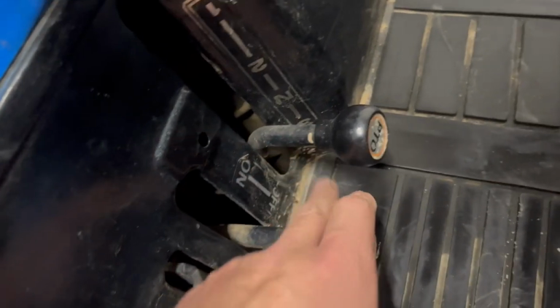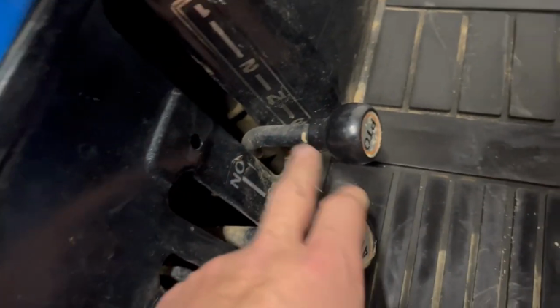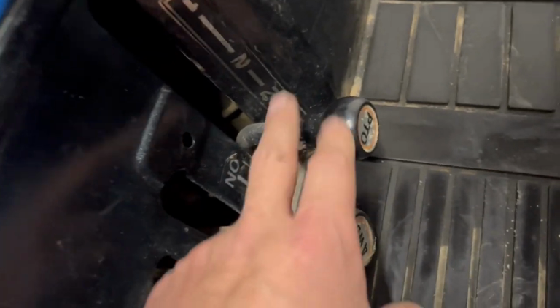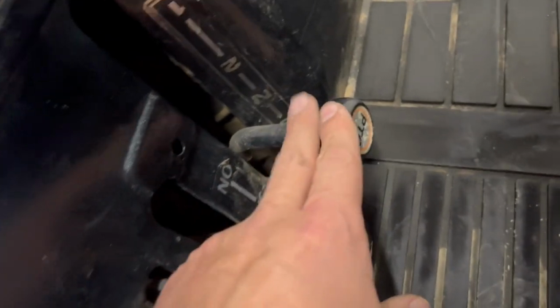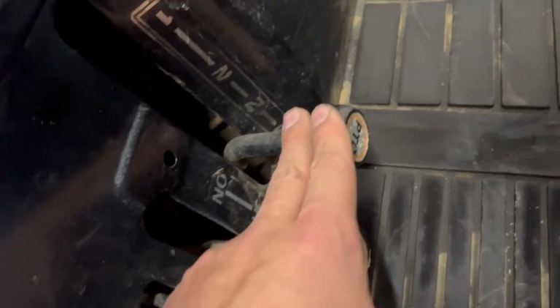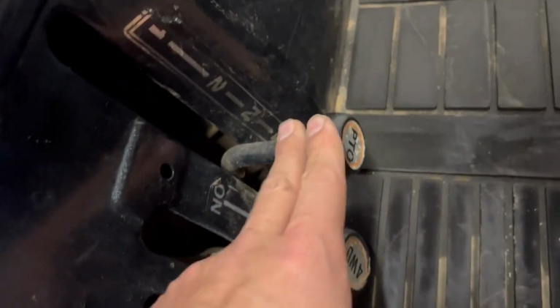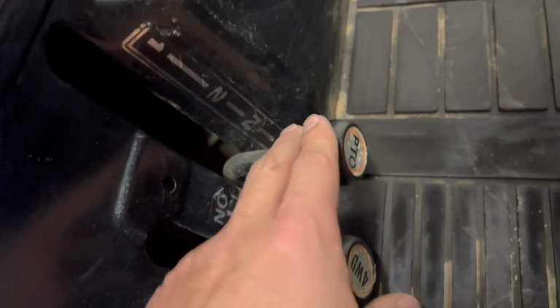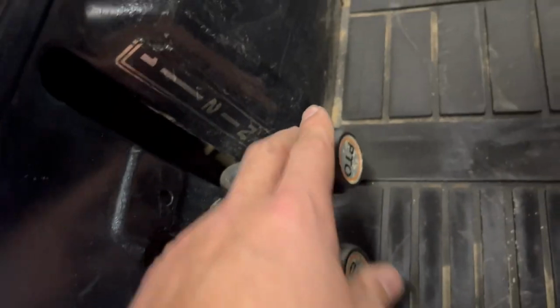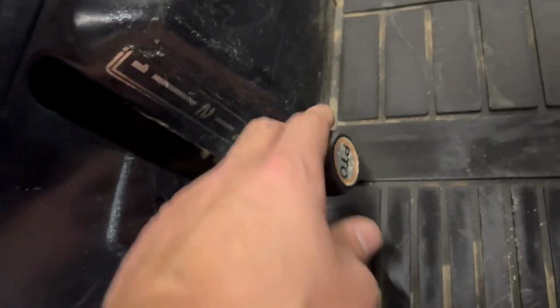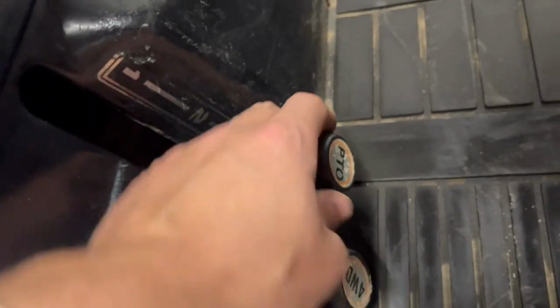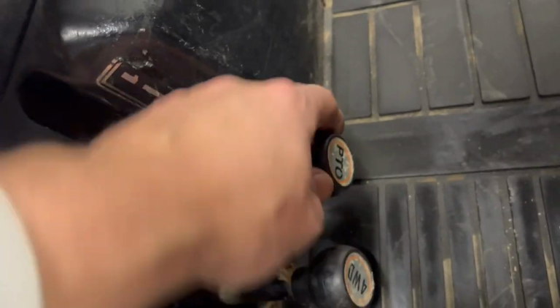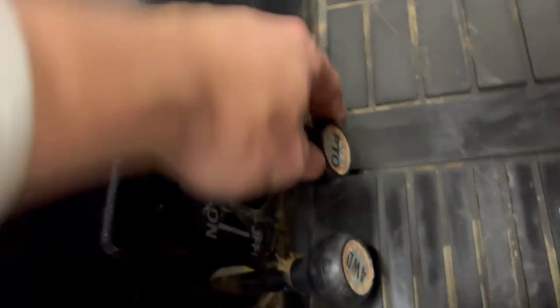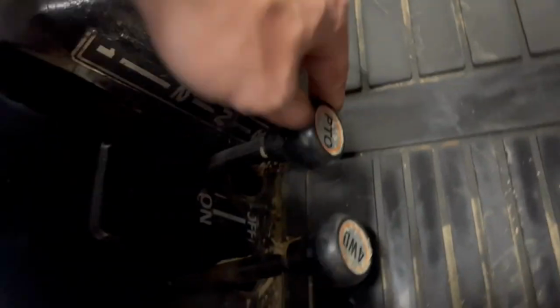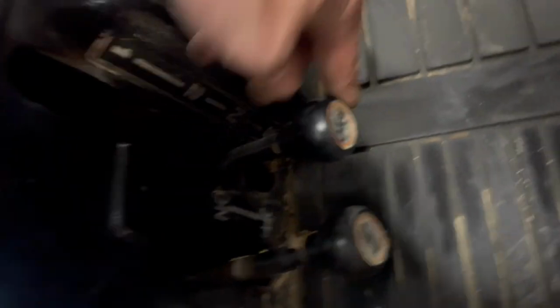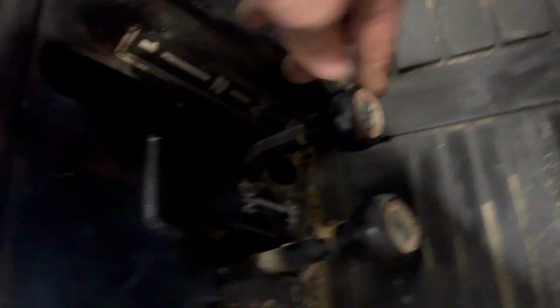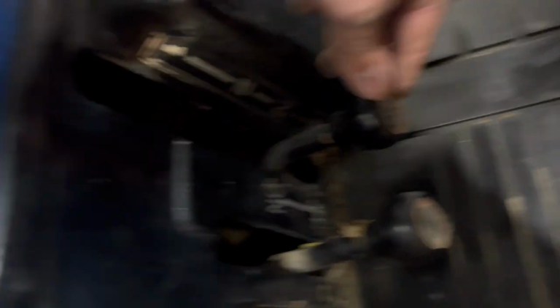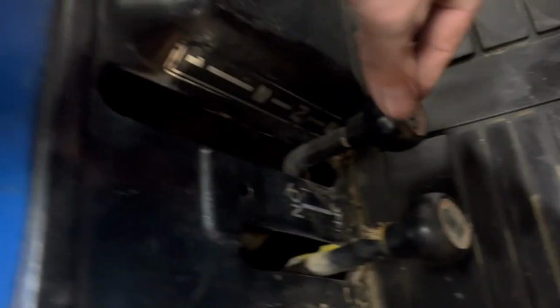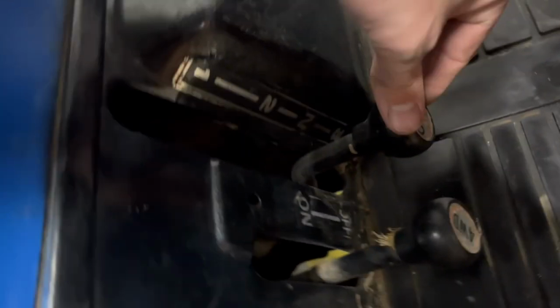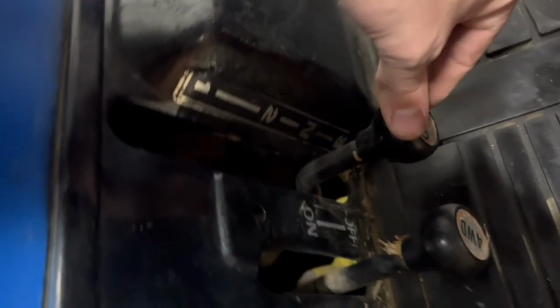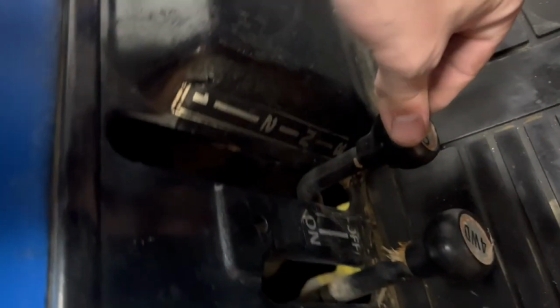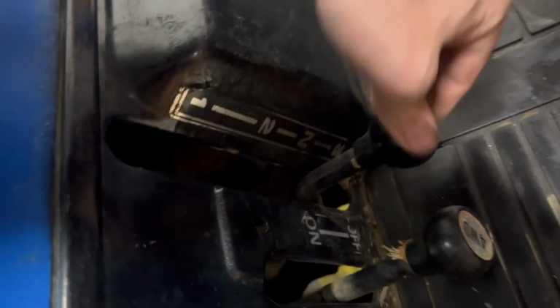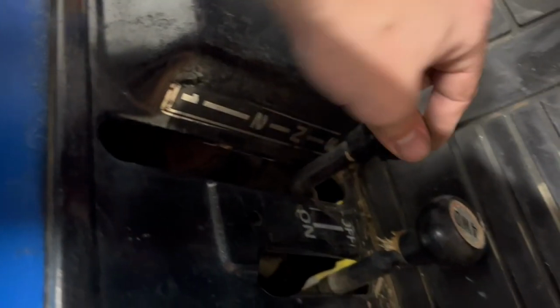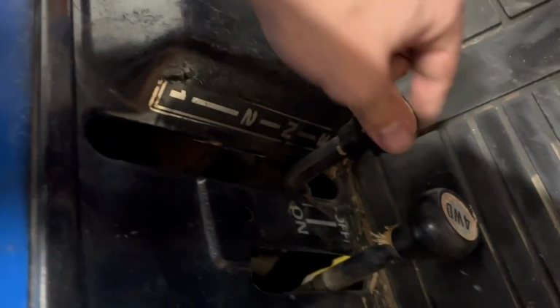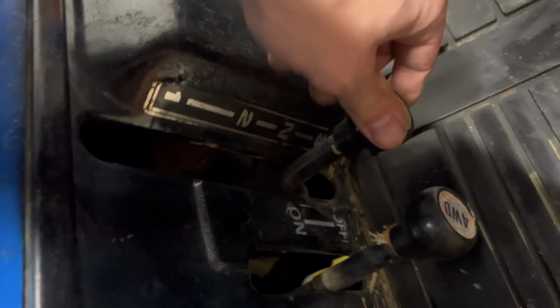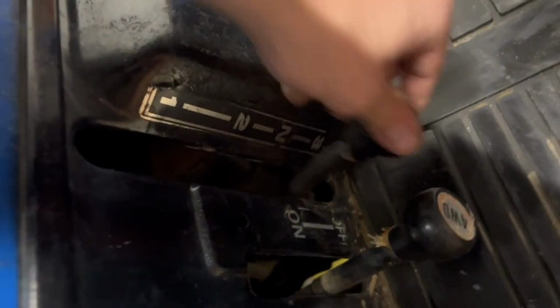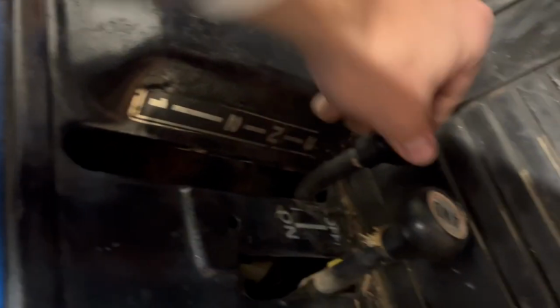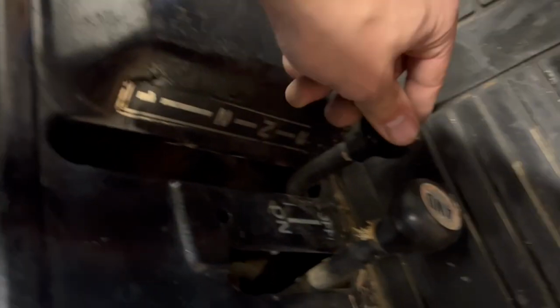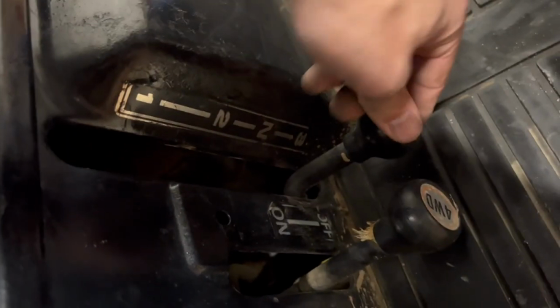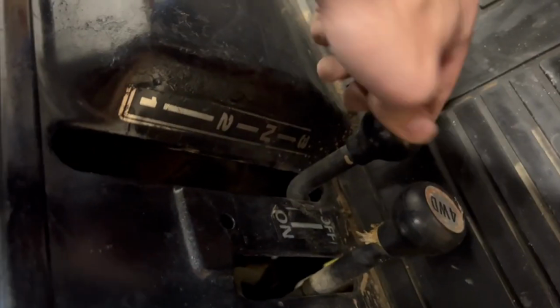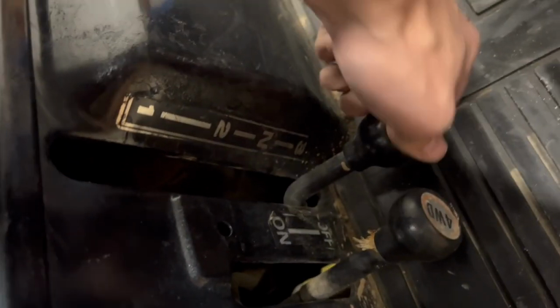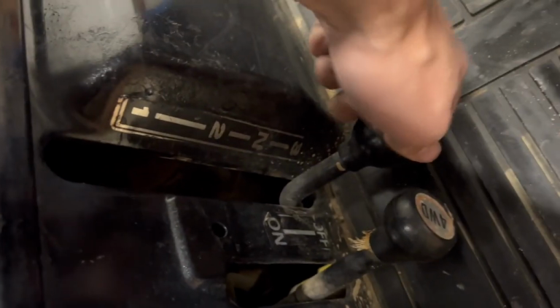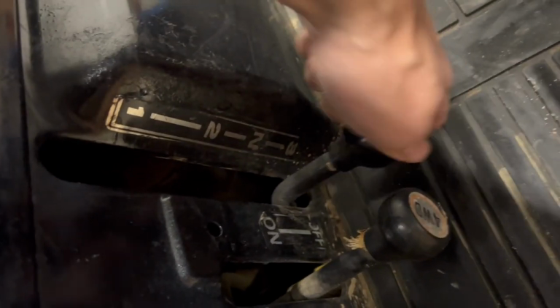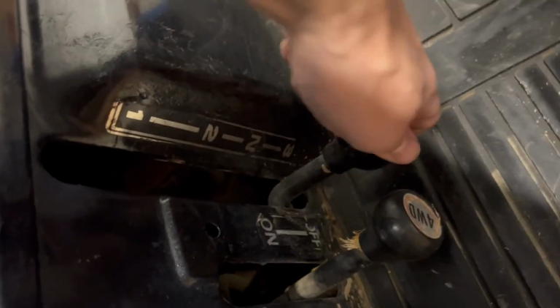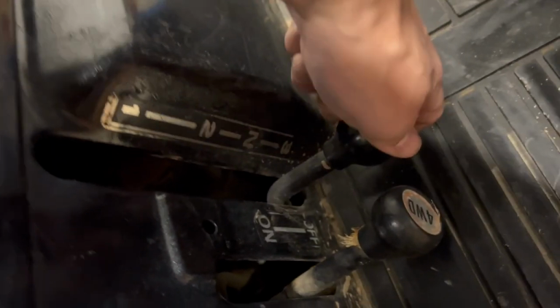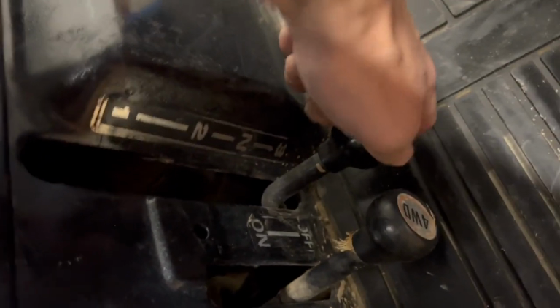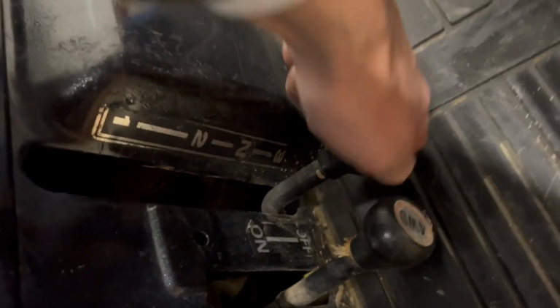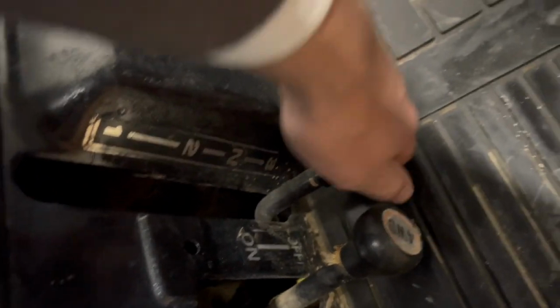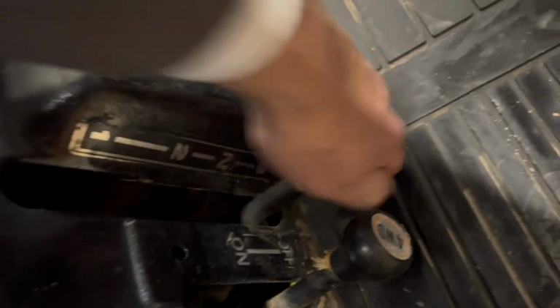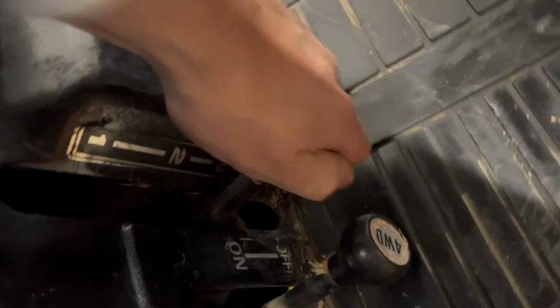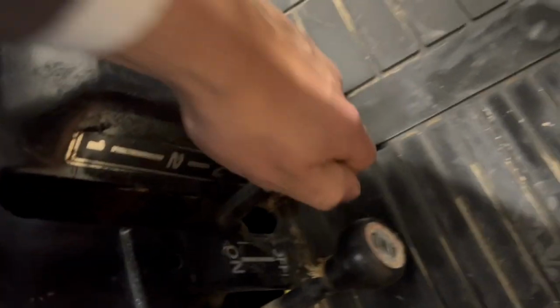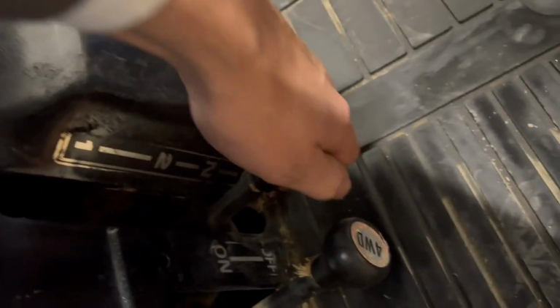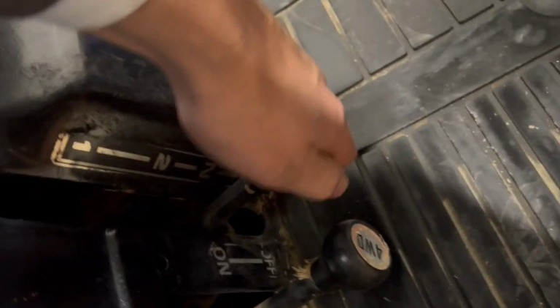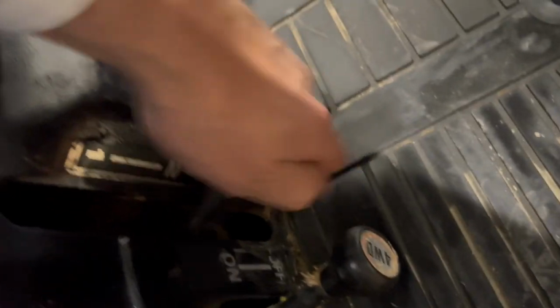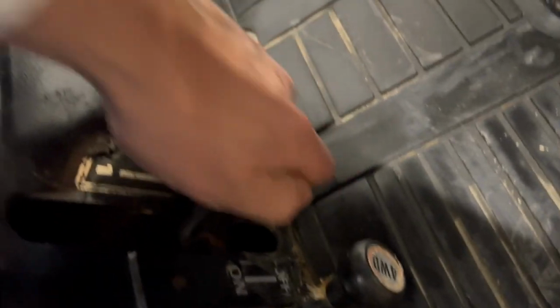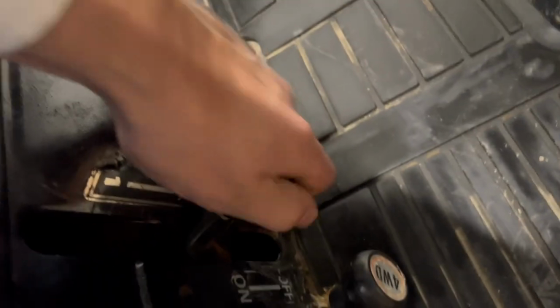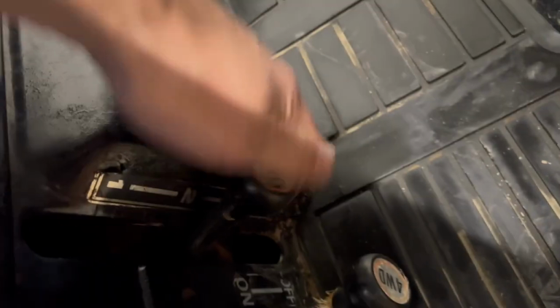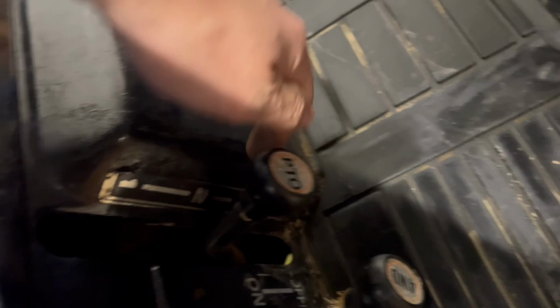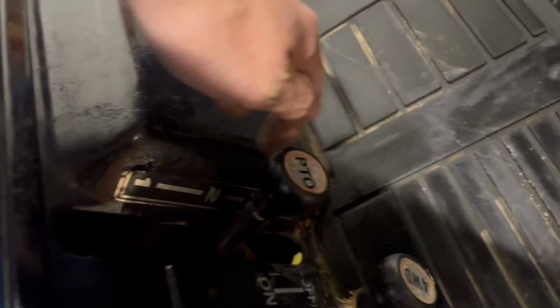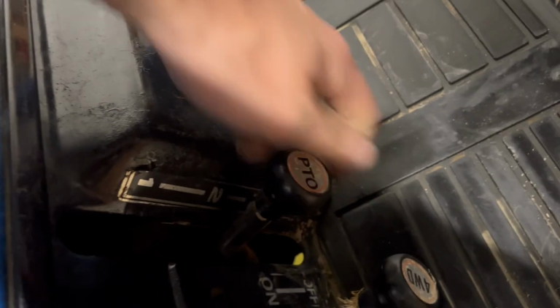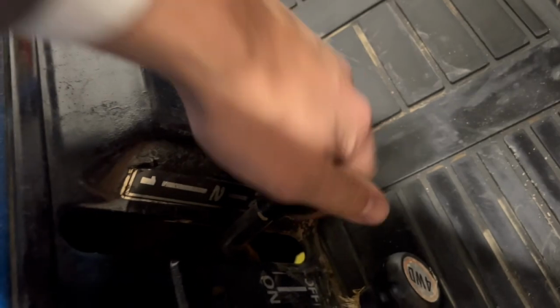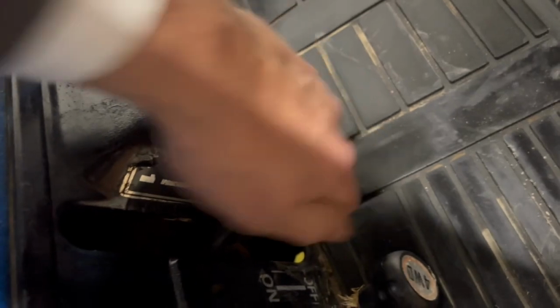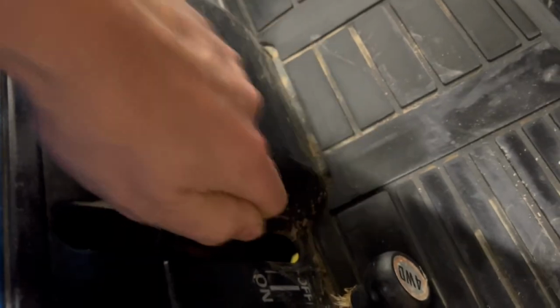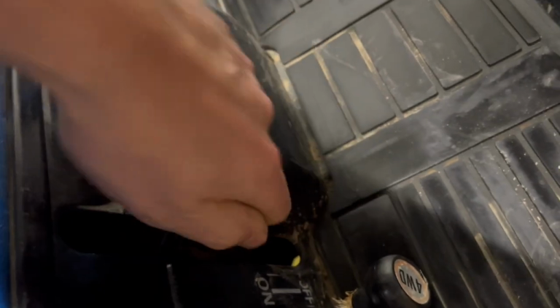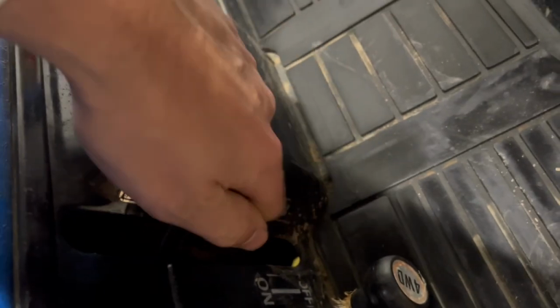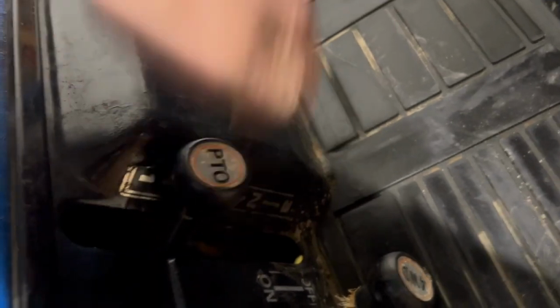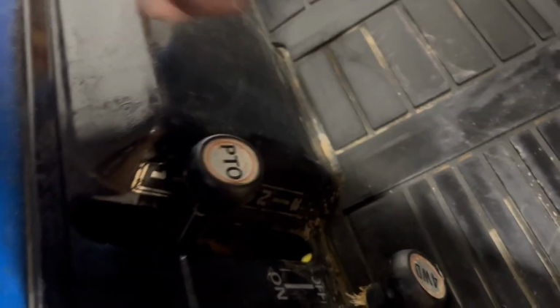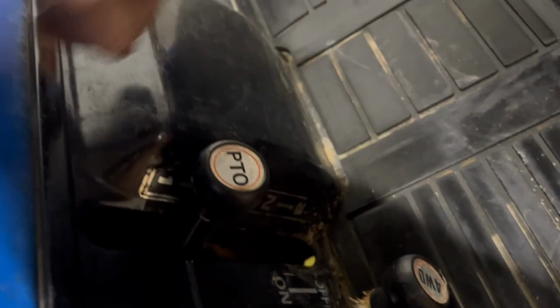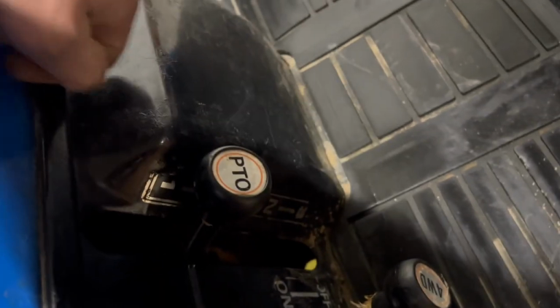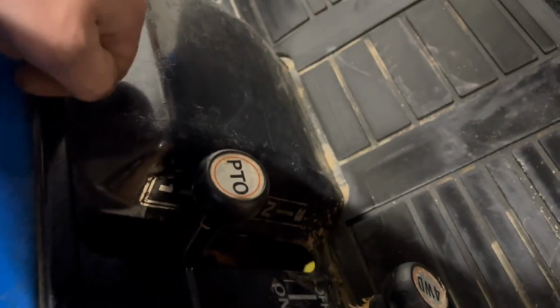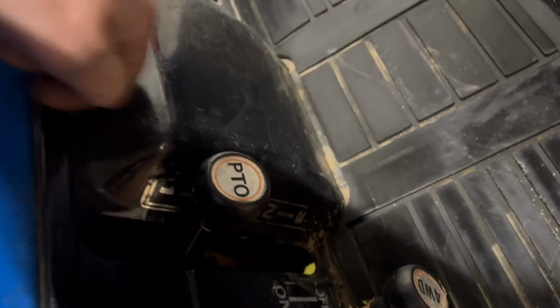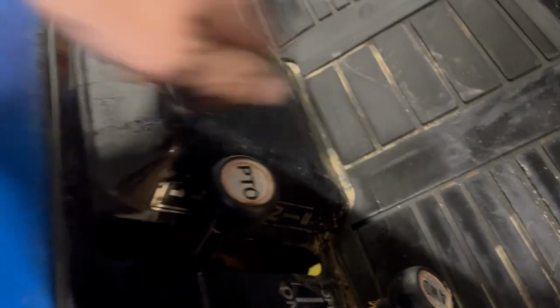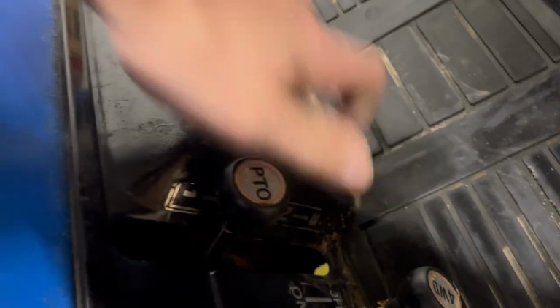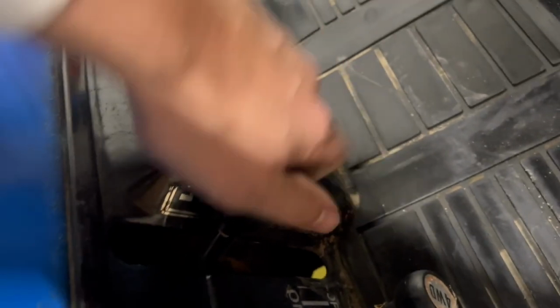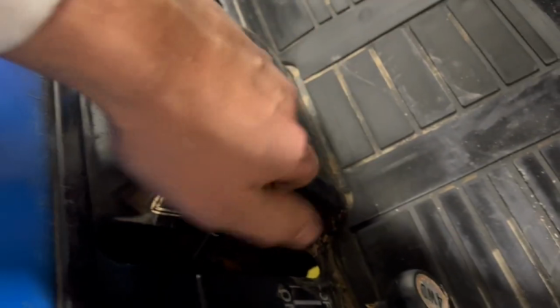And the PTO — it's: this is free, 1000 RPM, 750, 540.